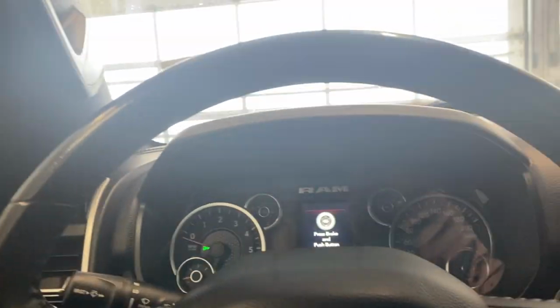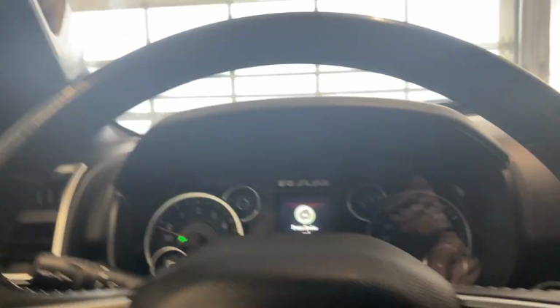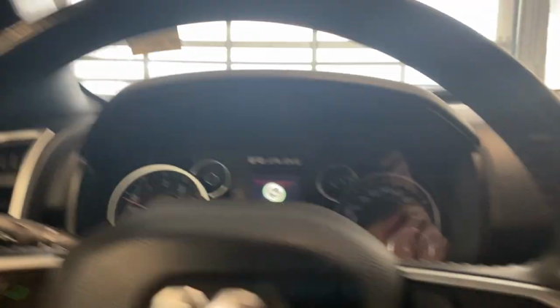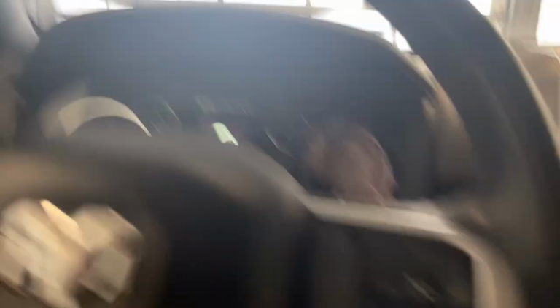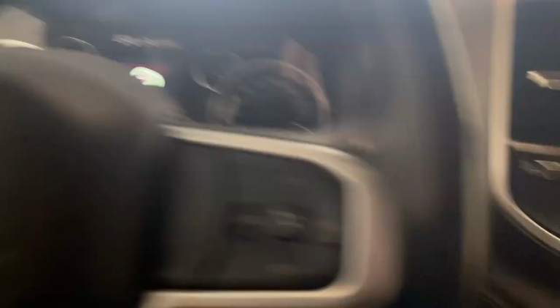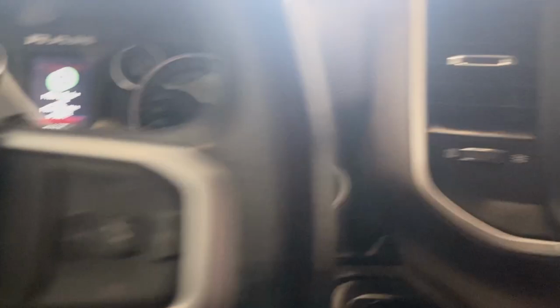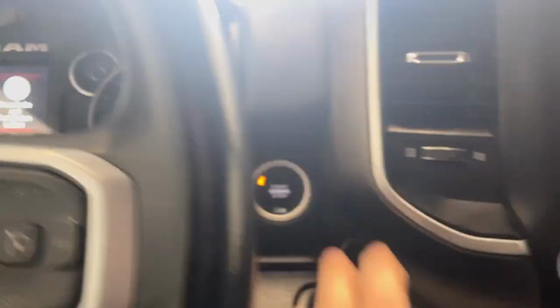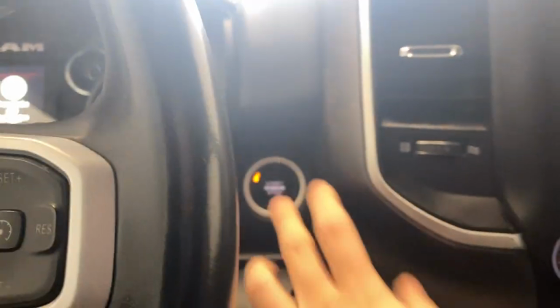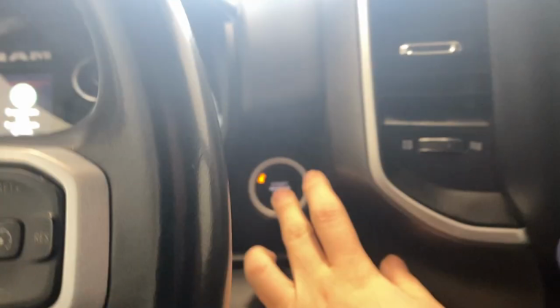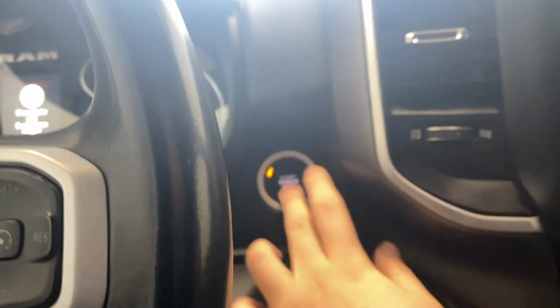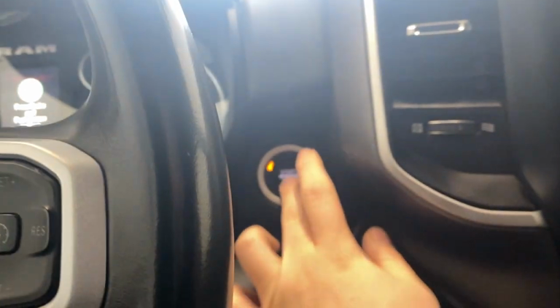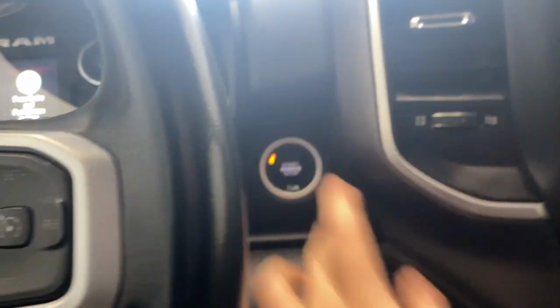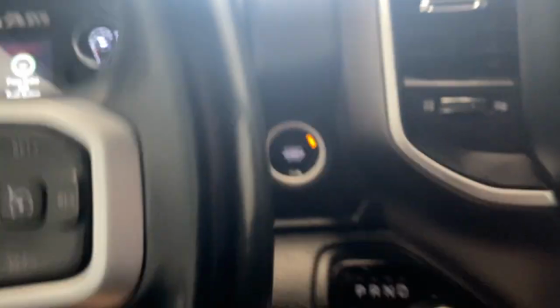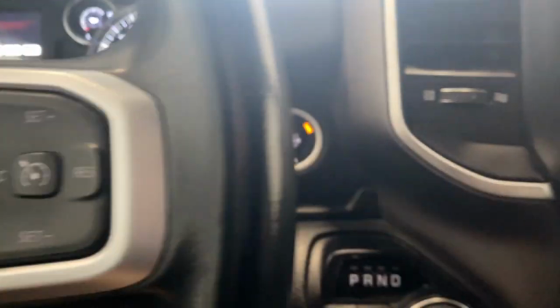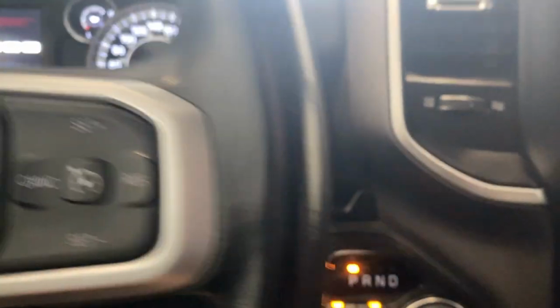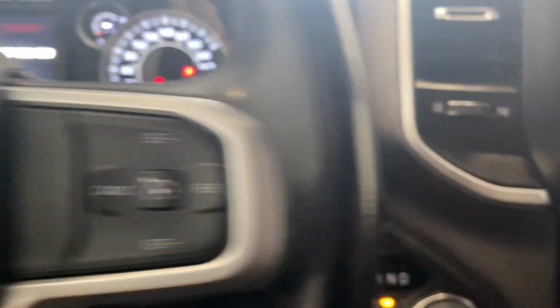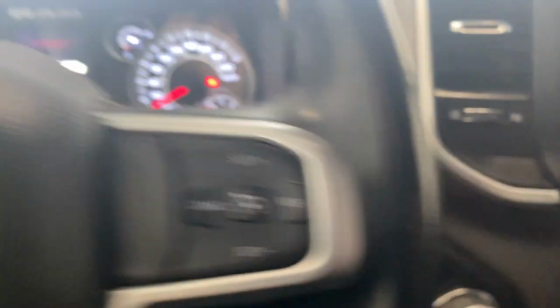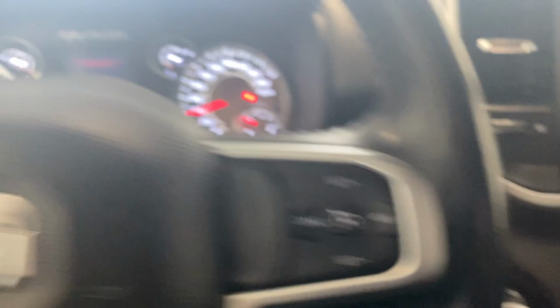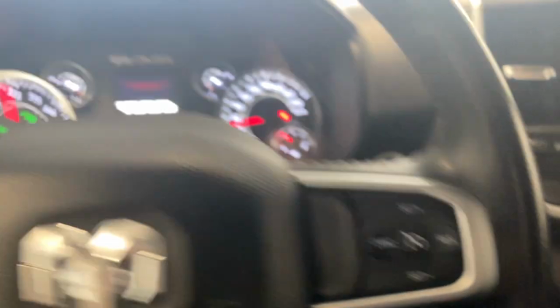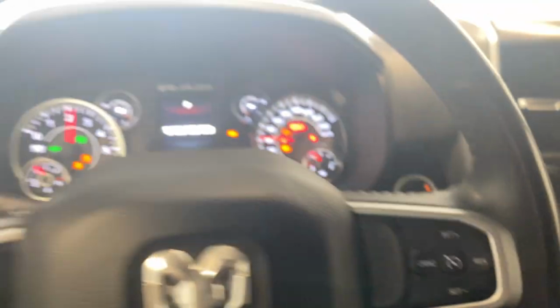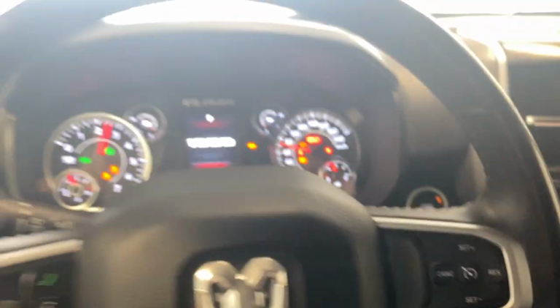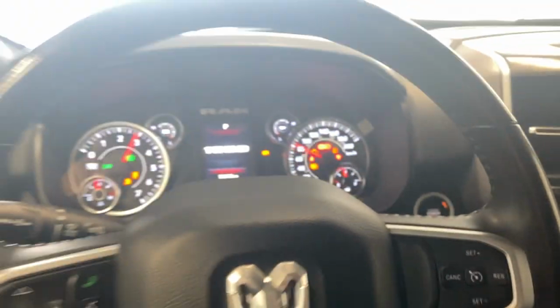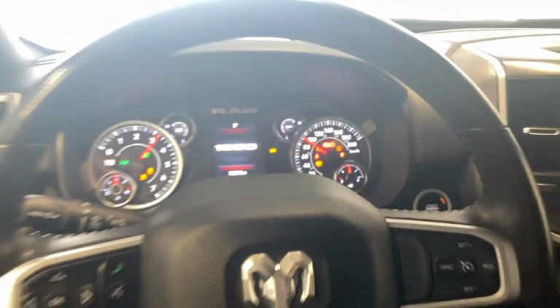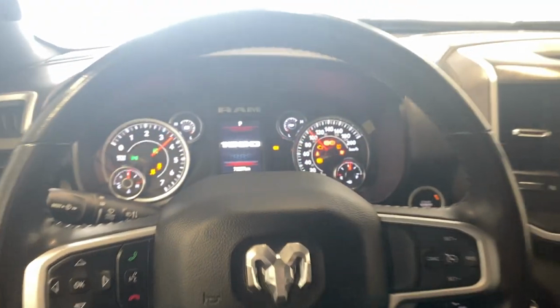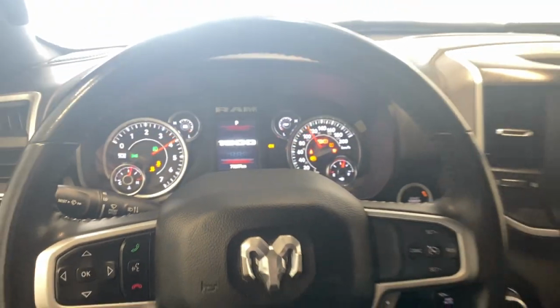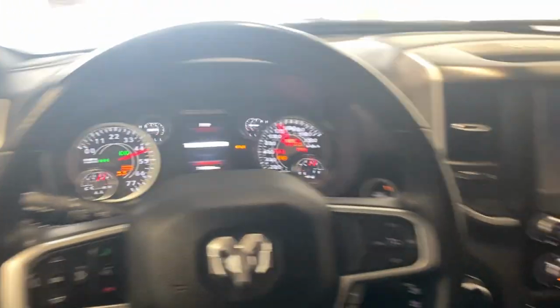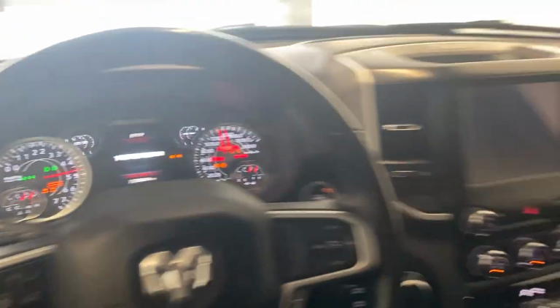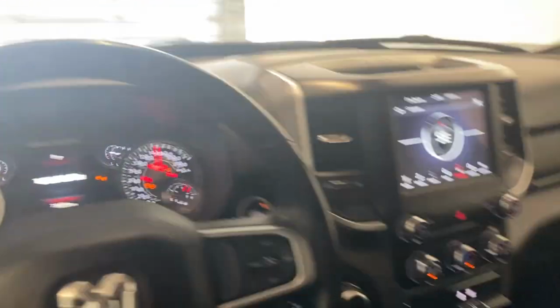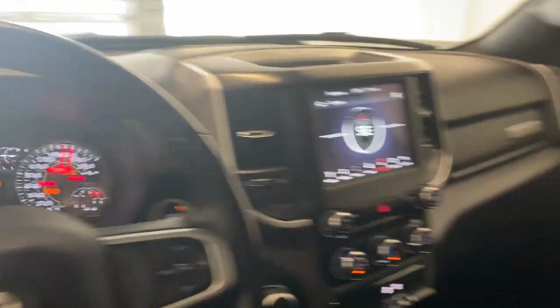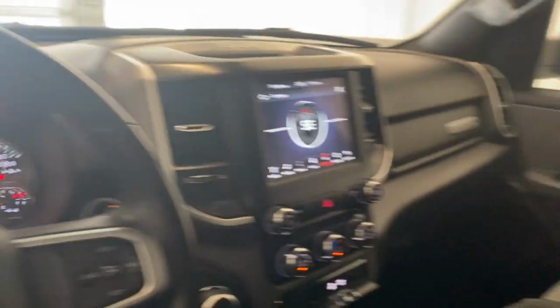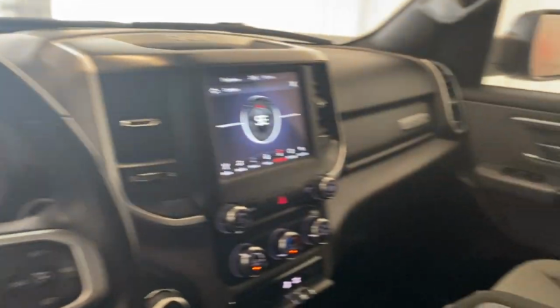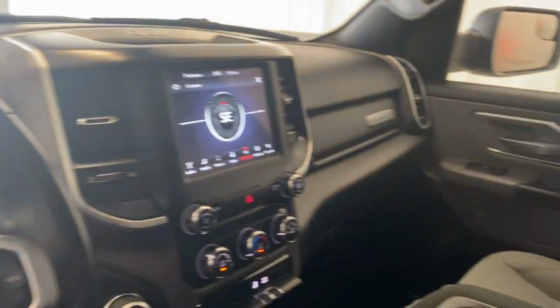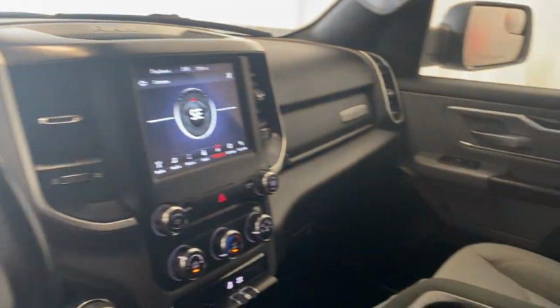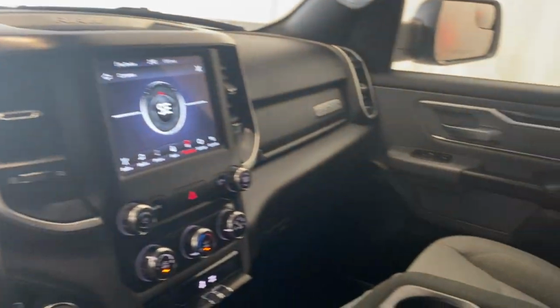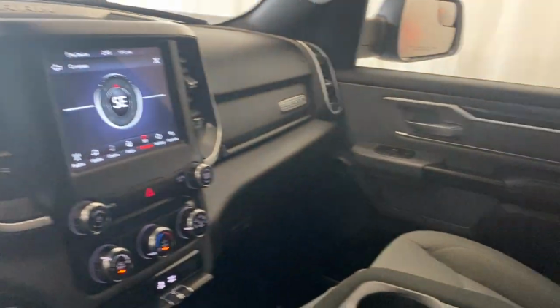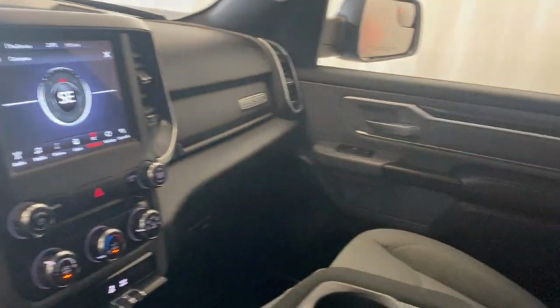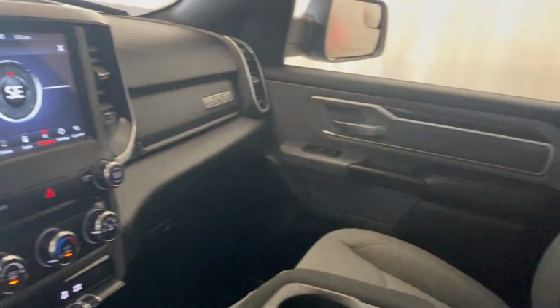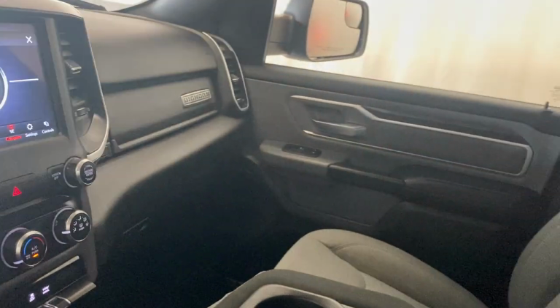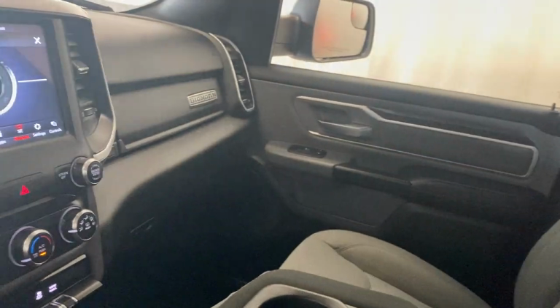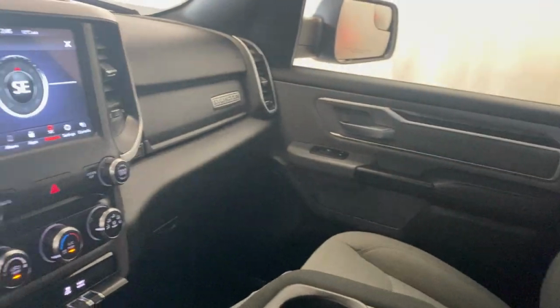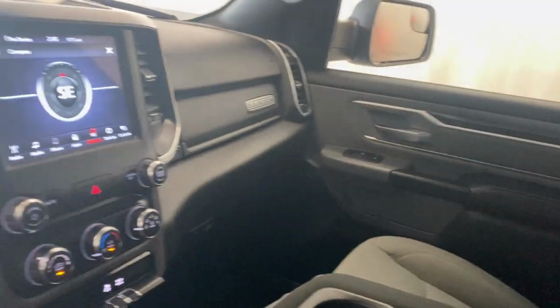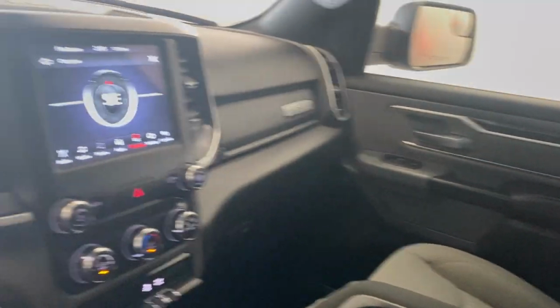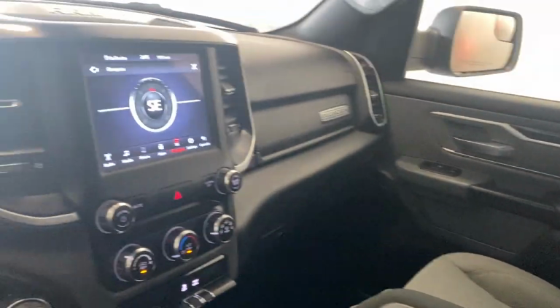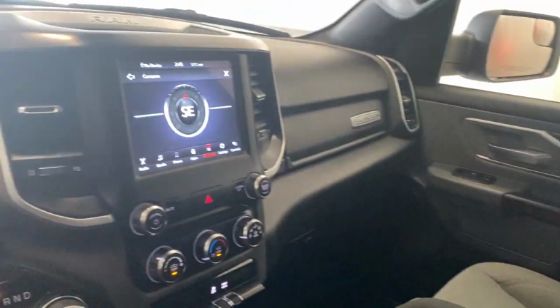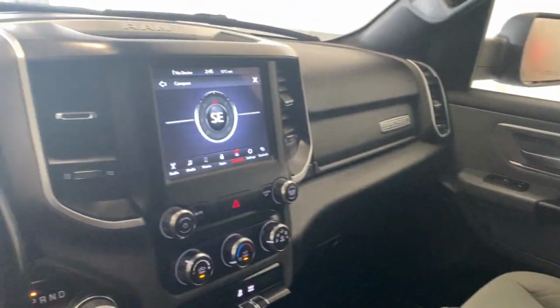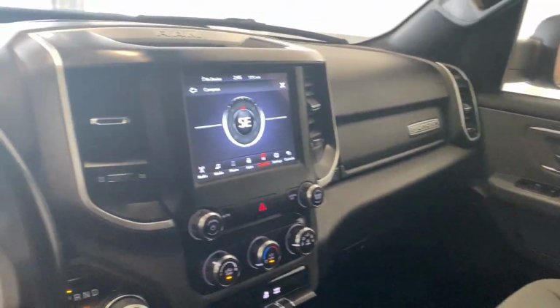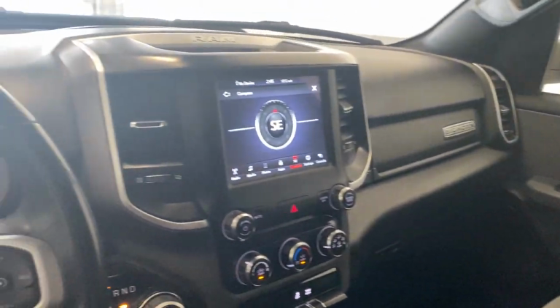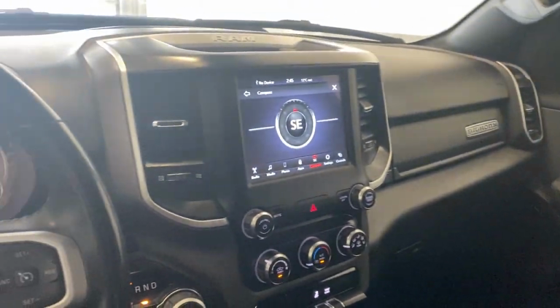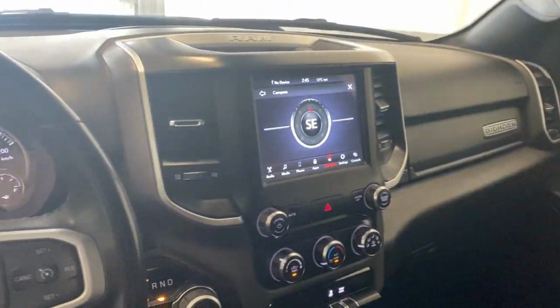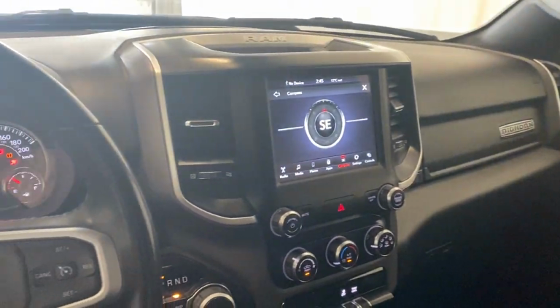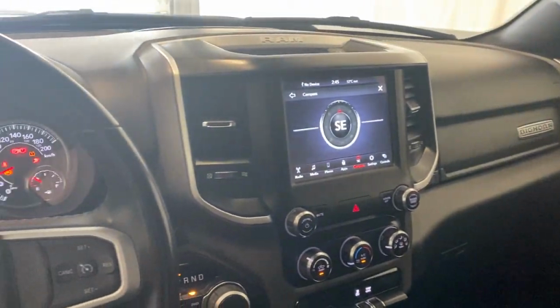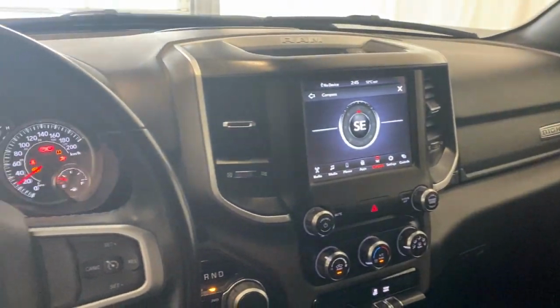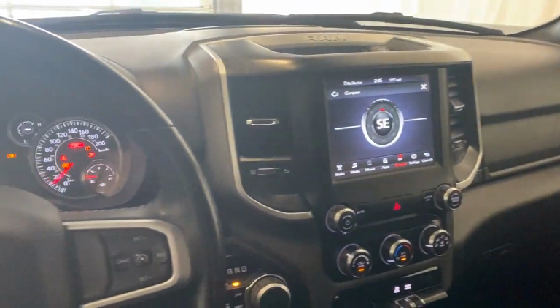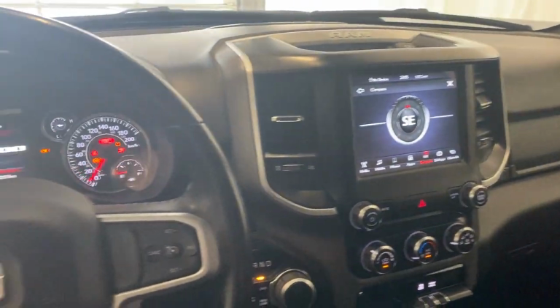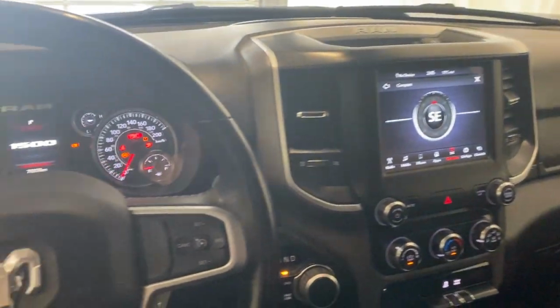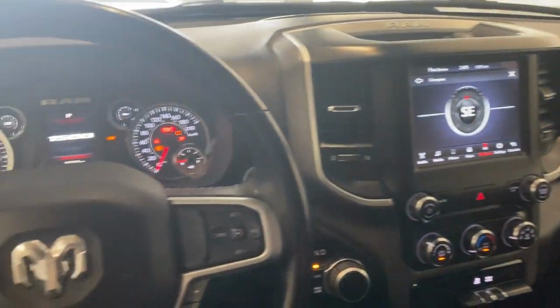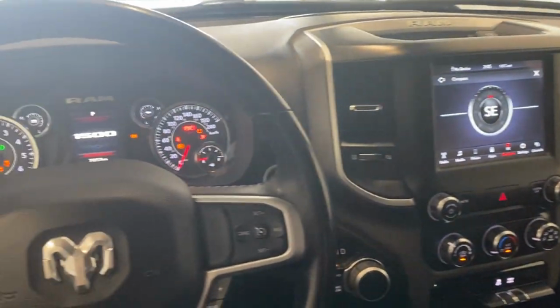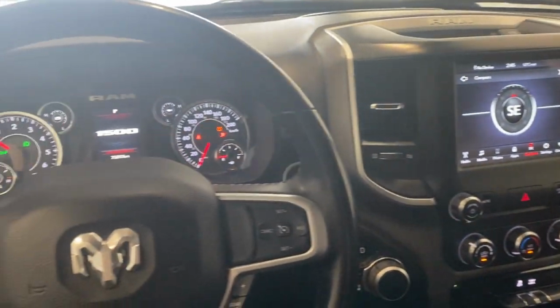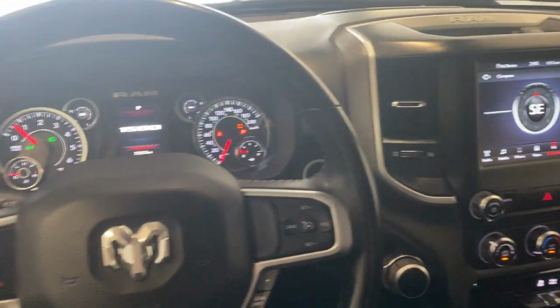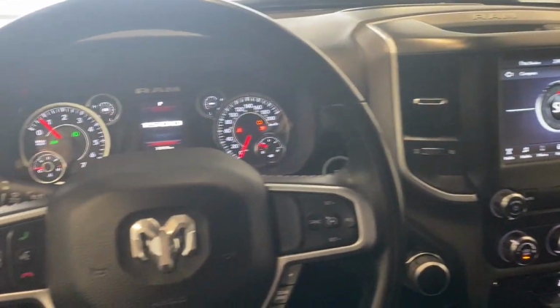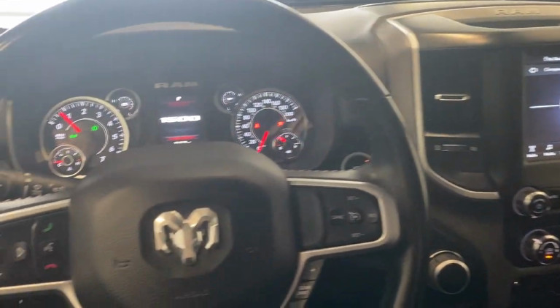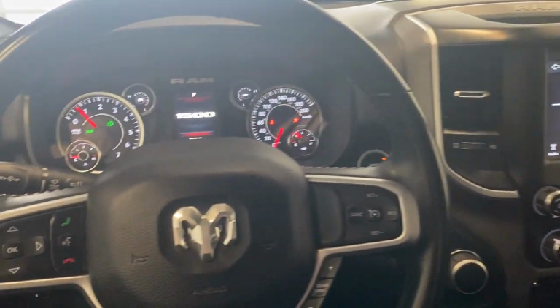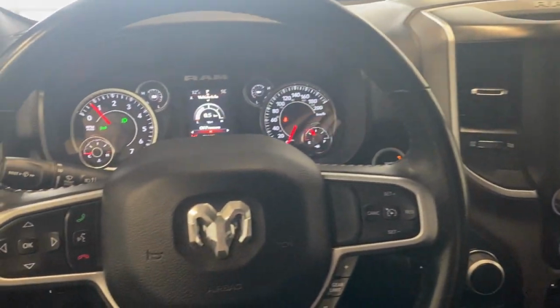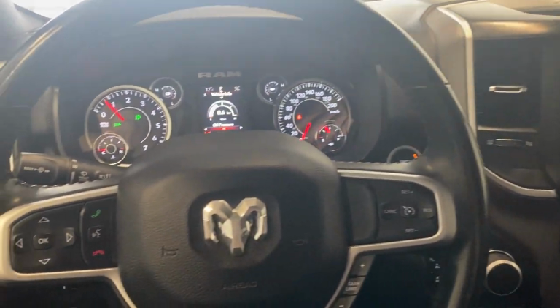This is a push-start button vehicle. Starts up just beautifully — gorgeous and roomy interior inside.